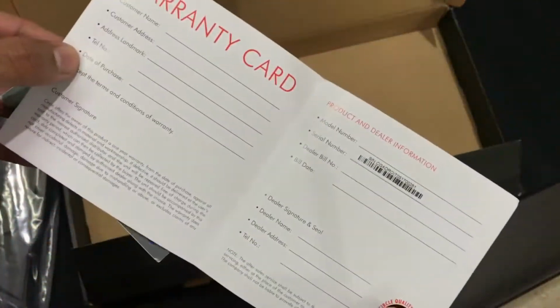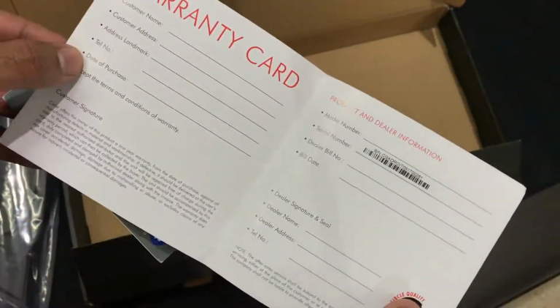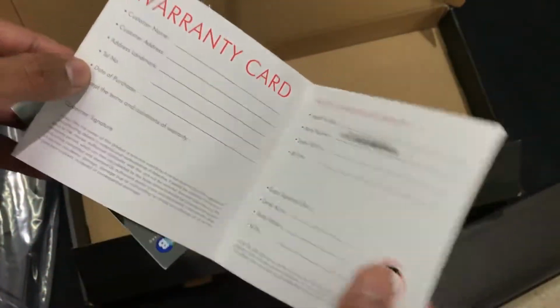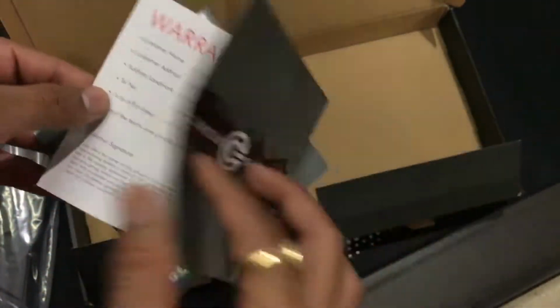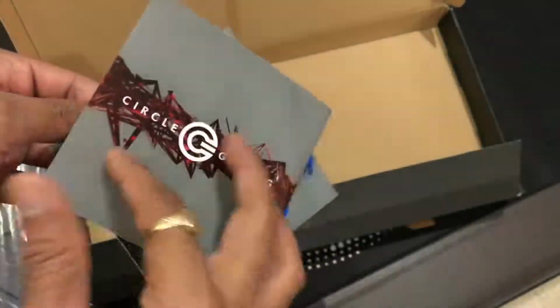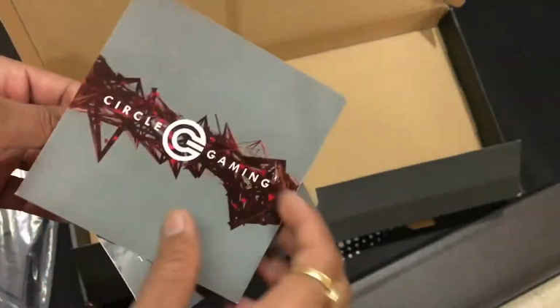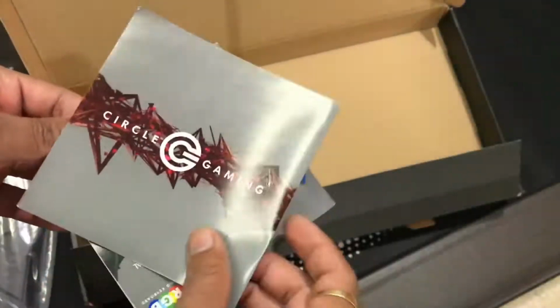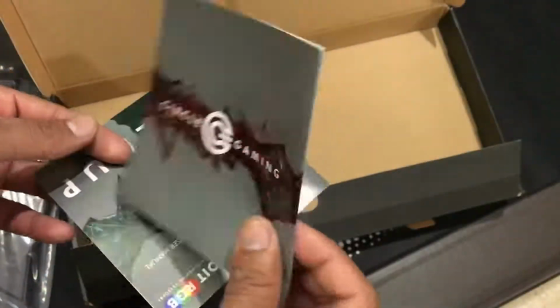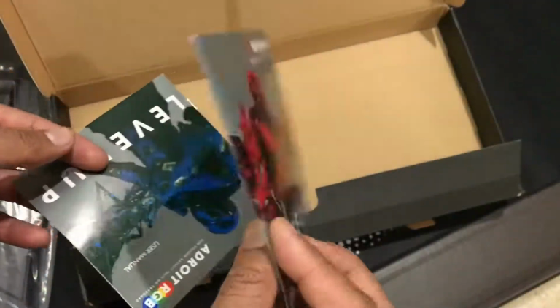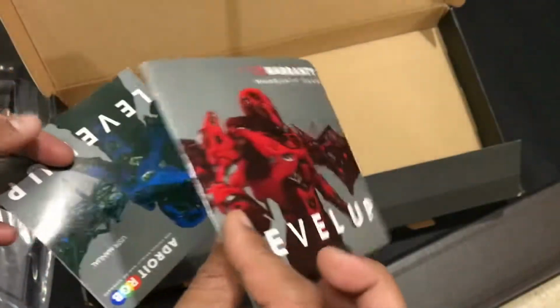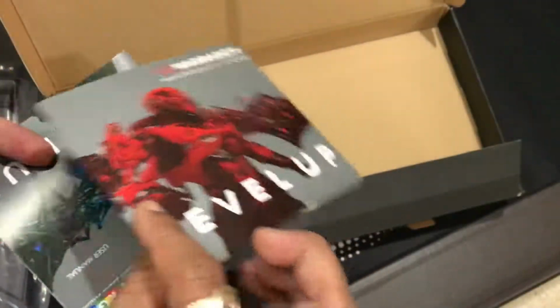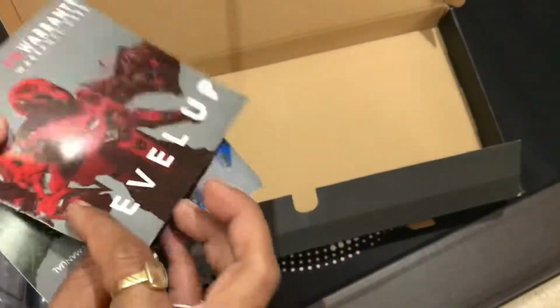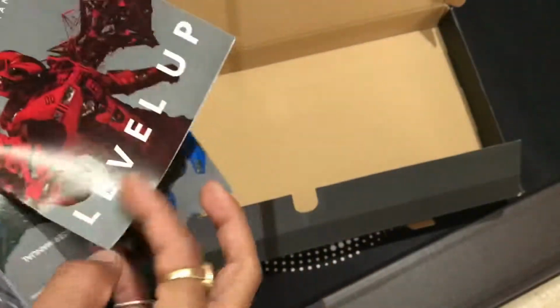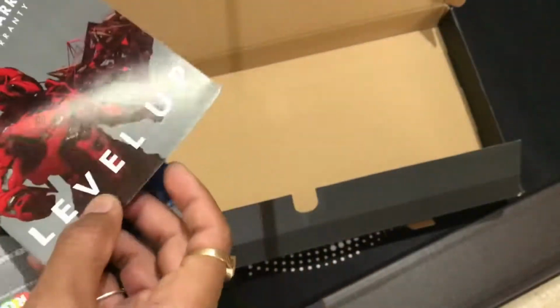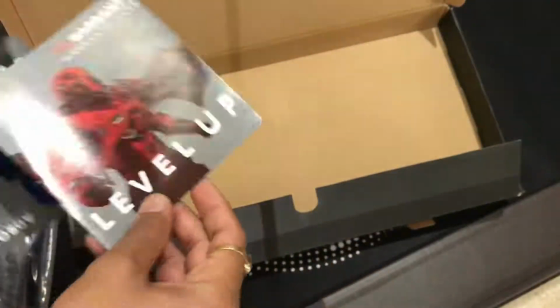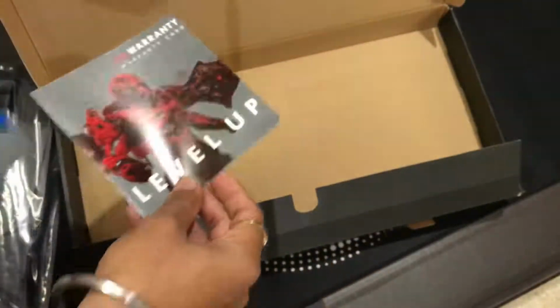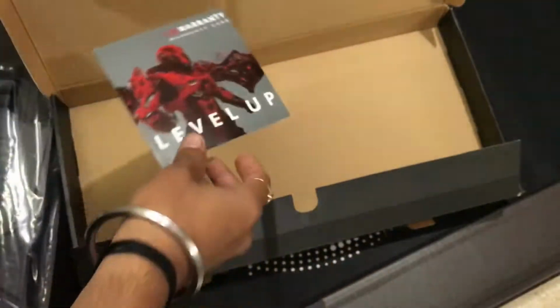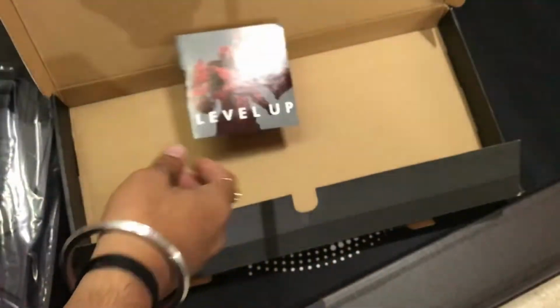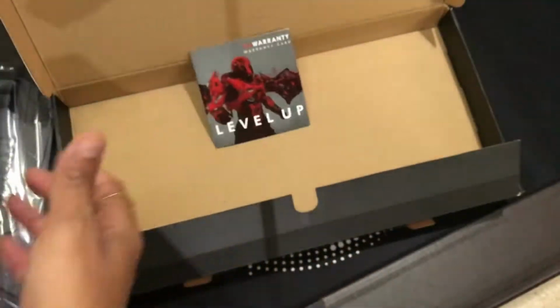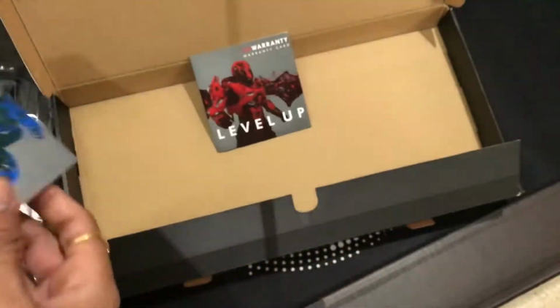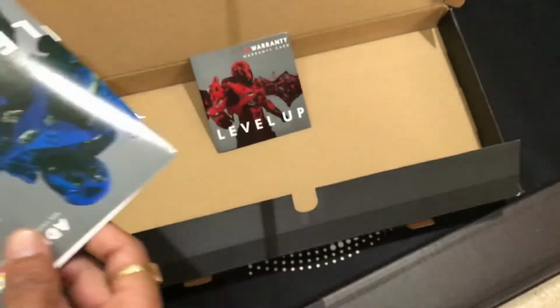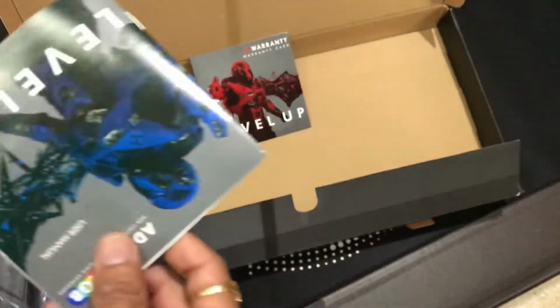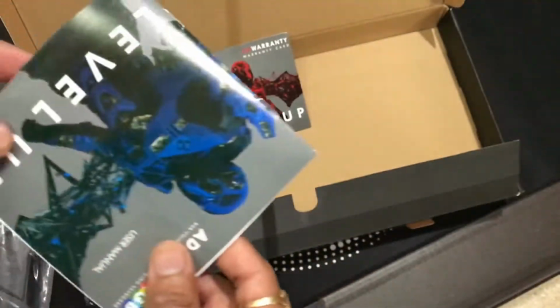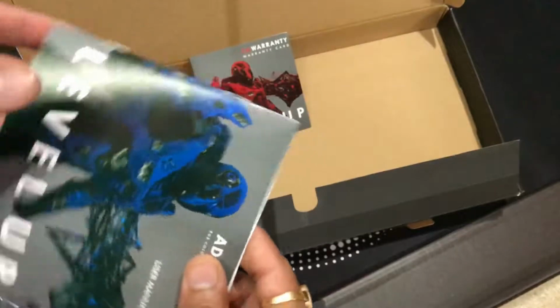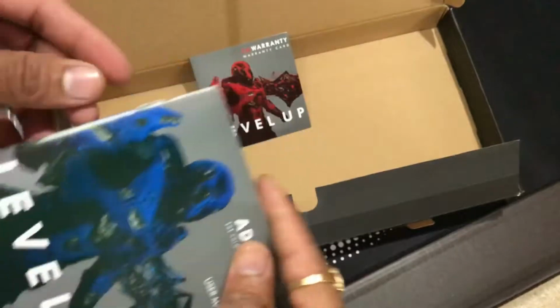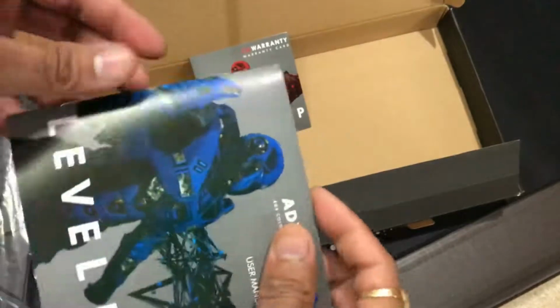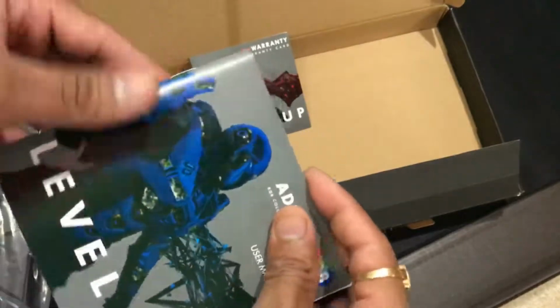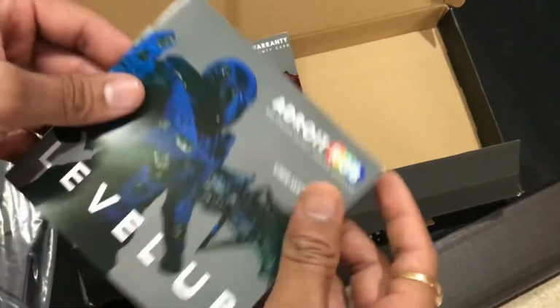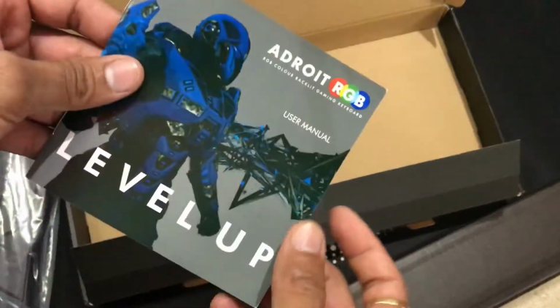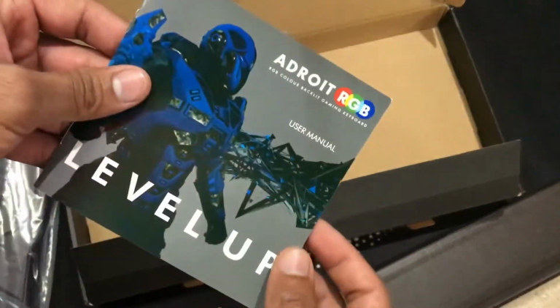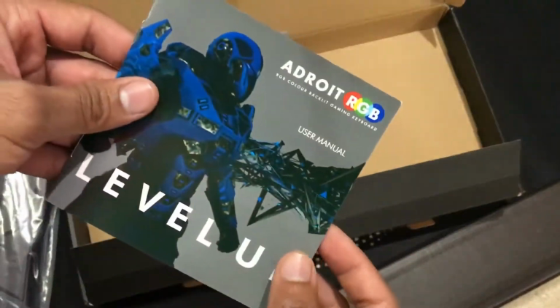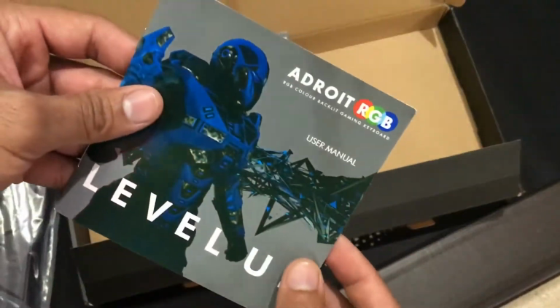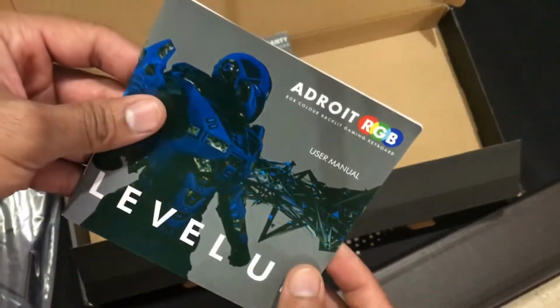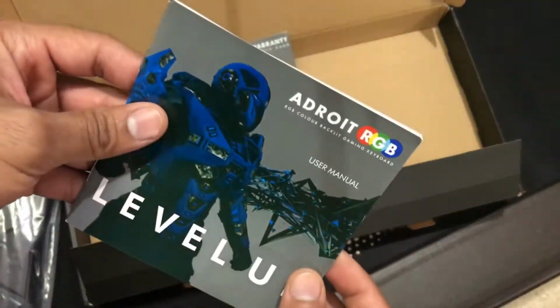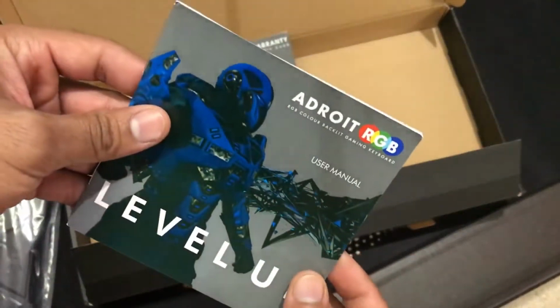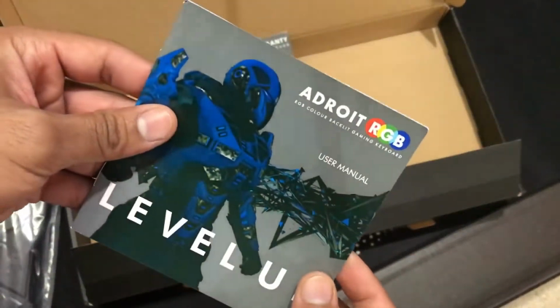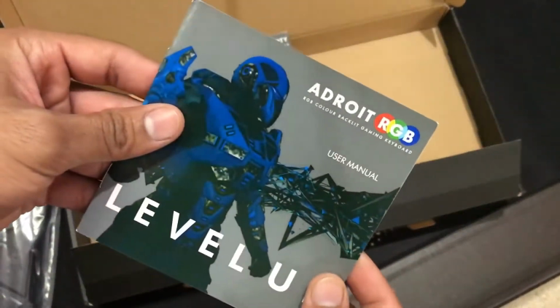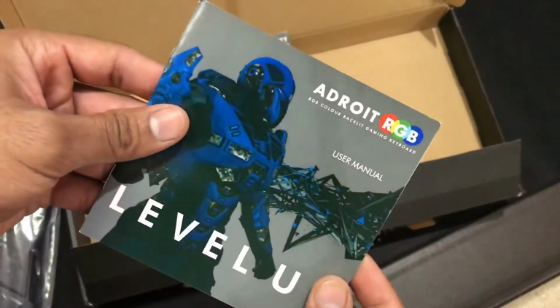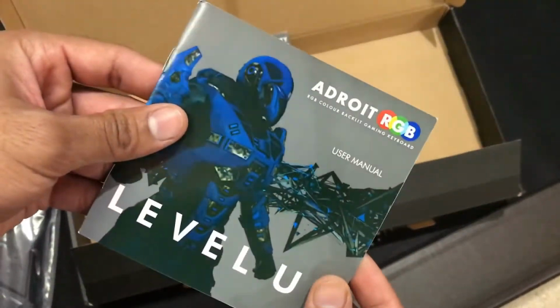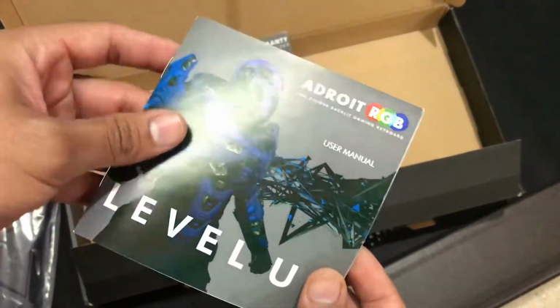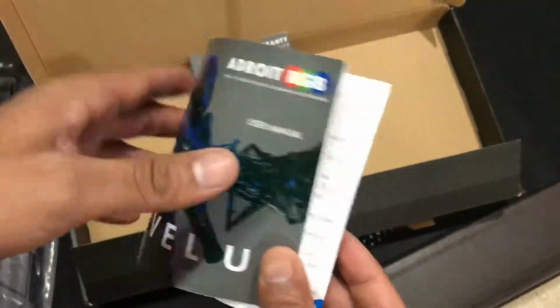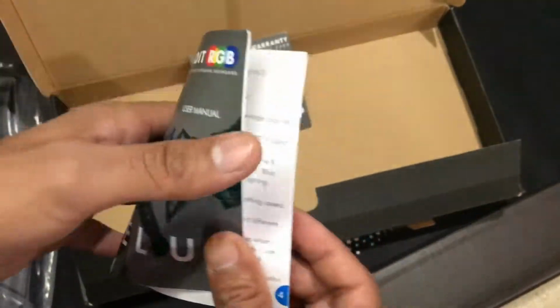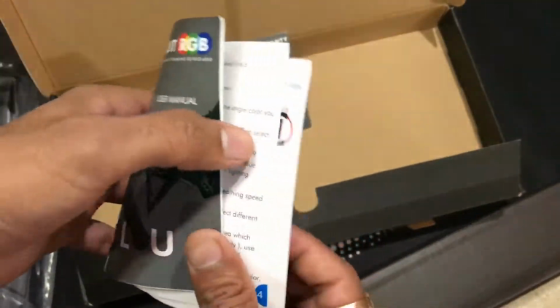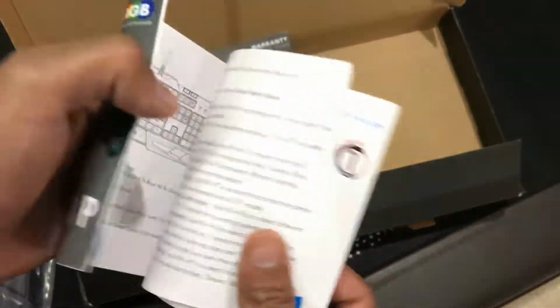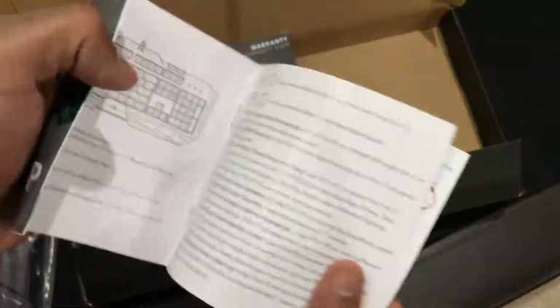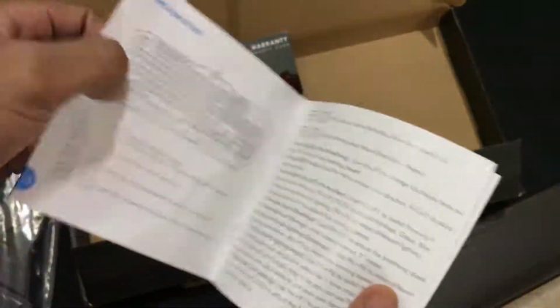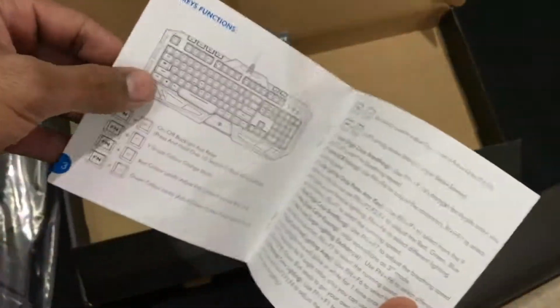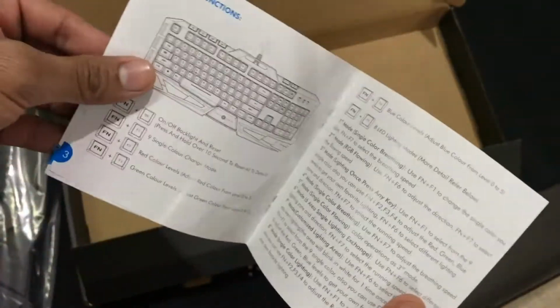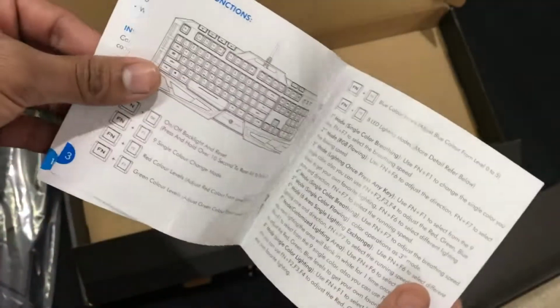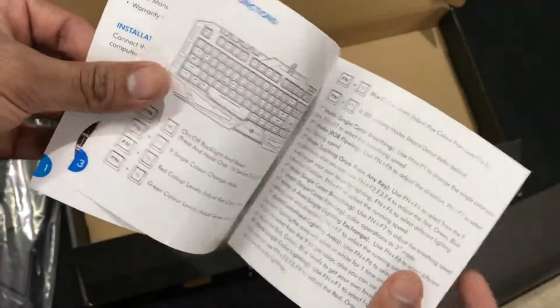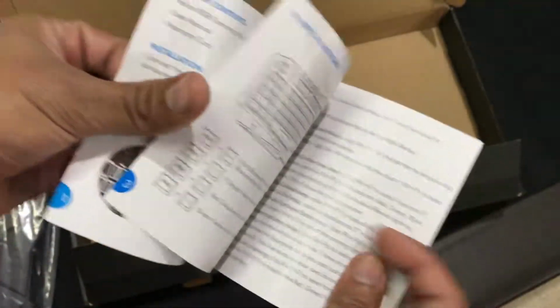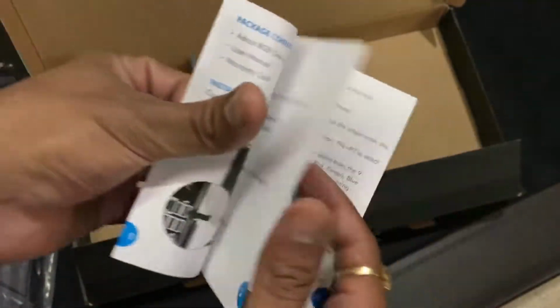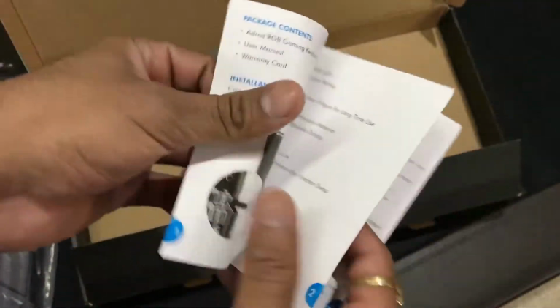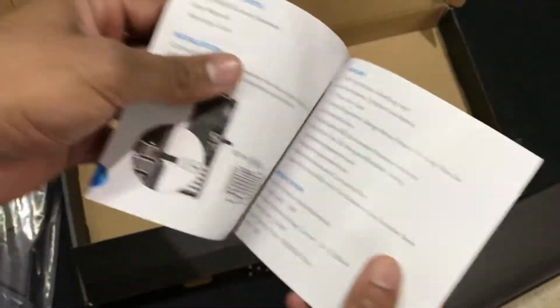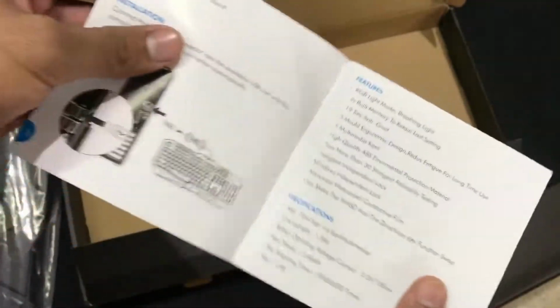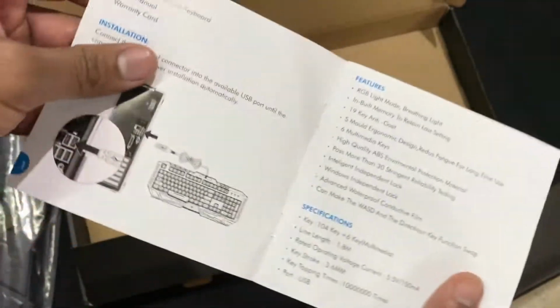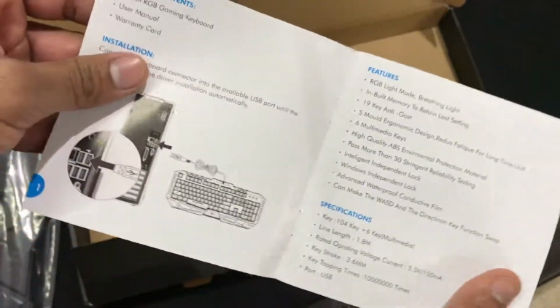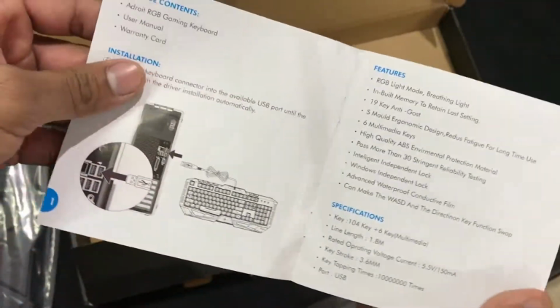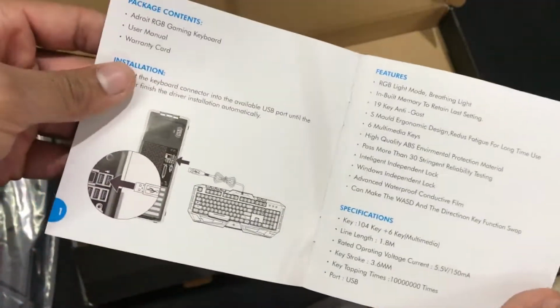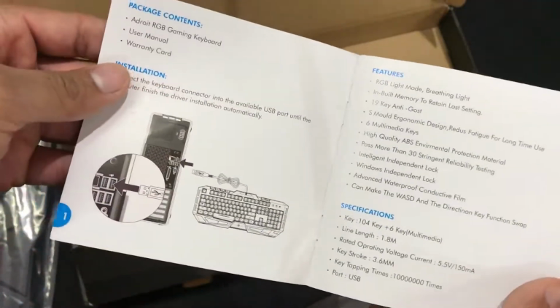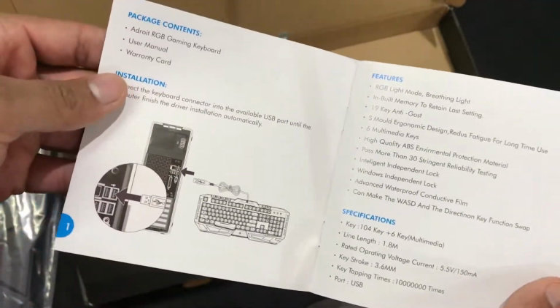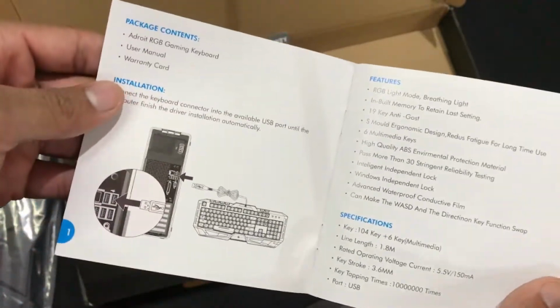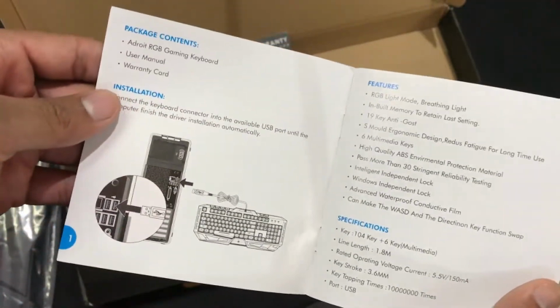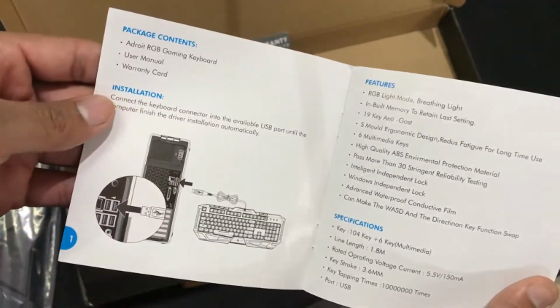The box does not contain a lot of things. Inside the box we have the keyboard, the warranty card, and the user manual only.